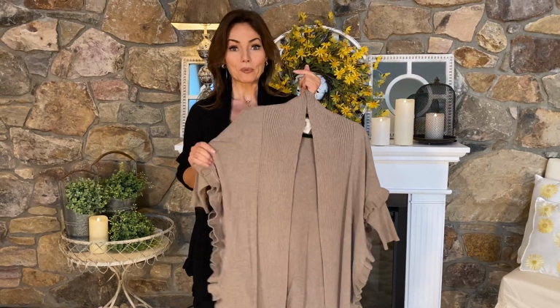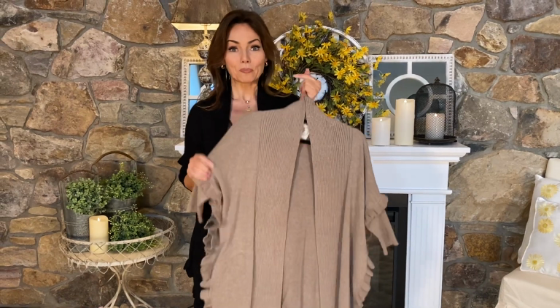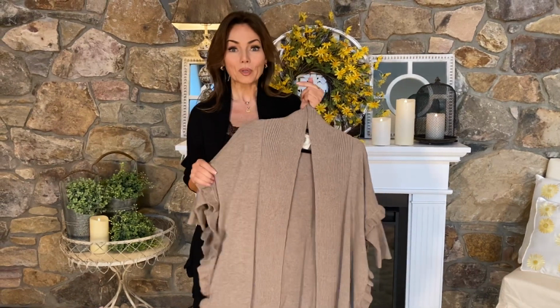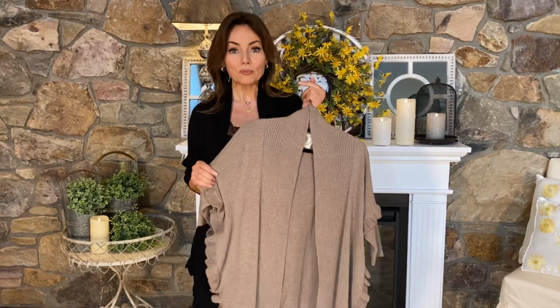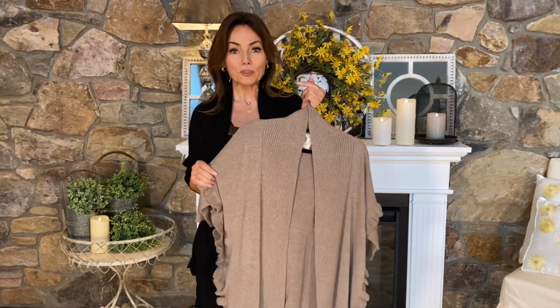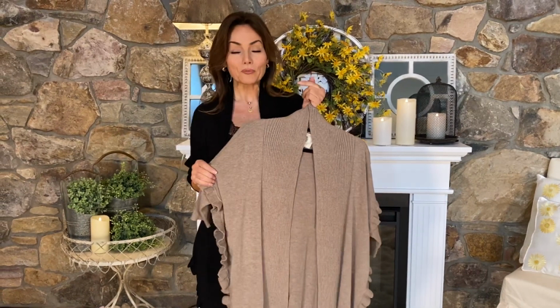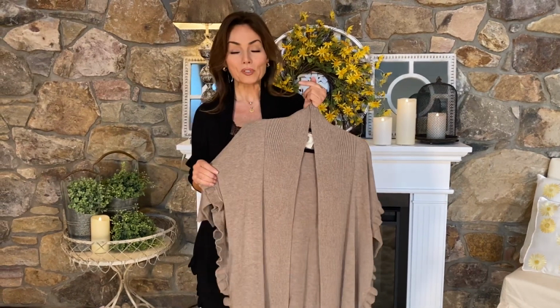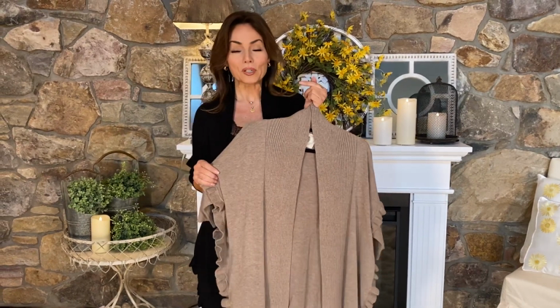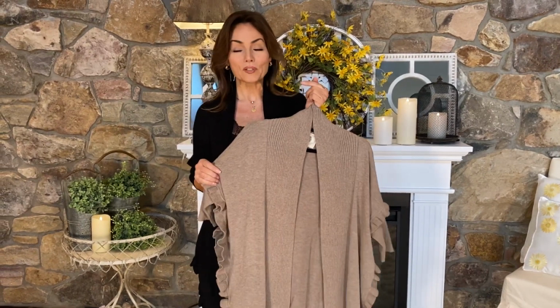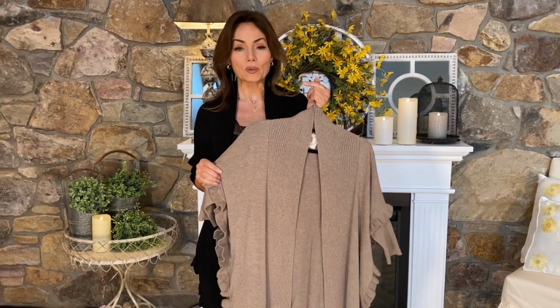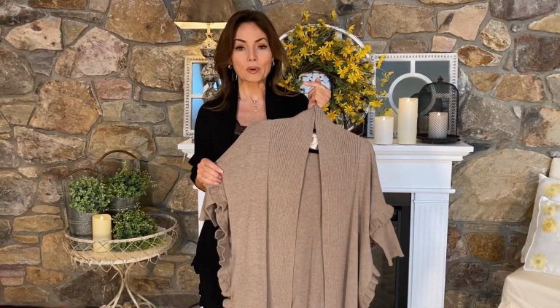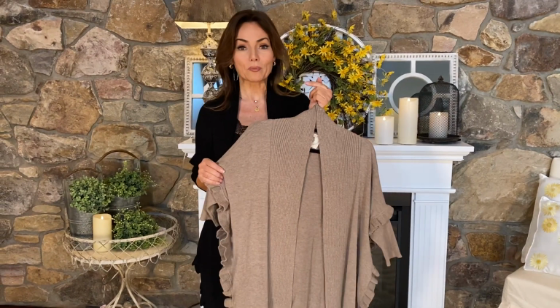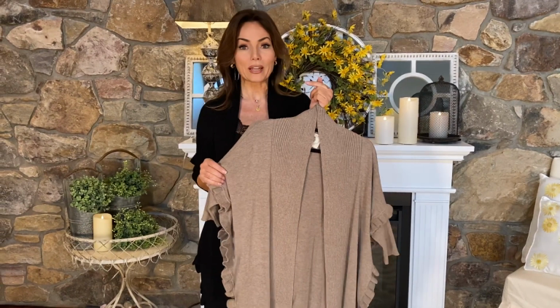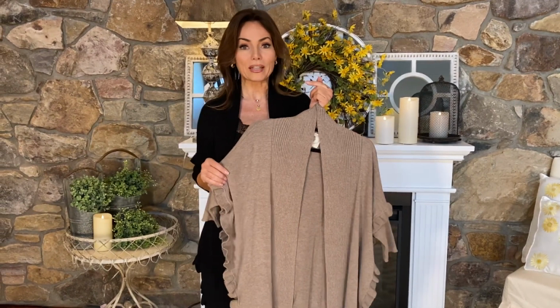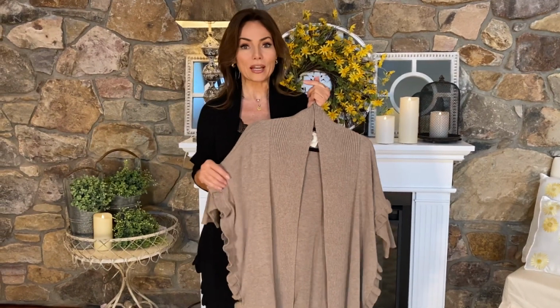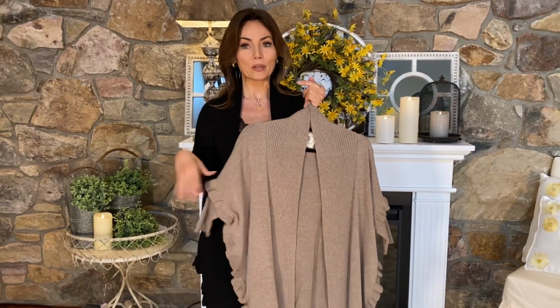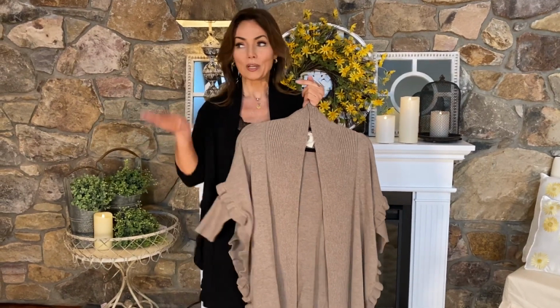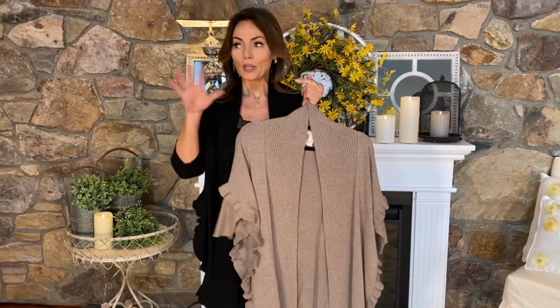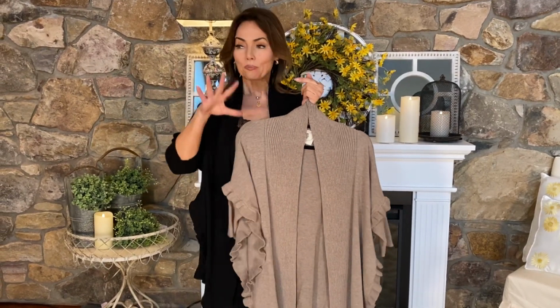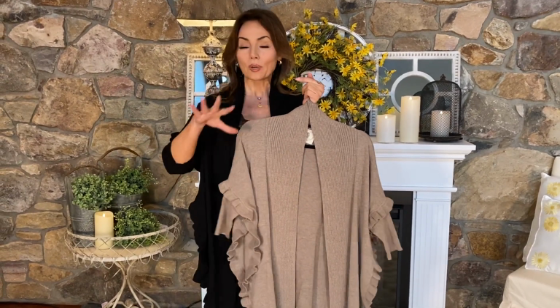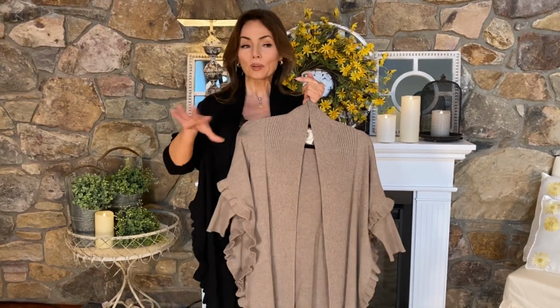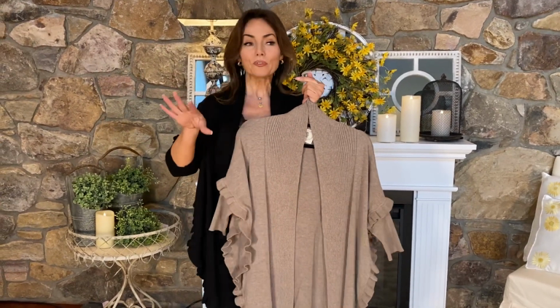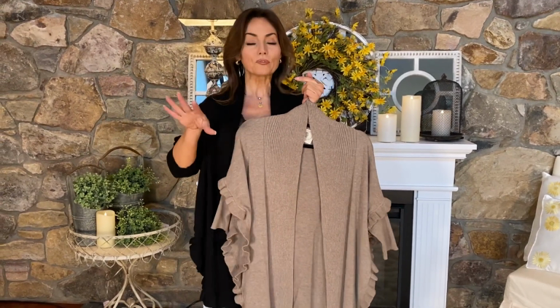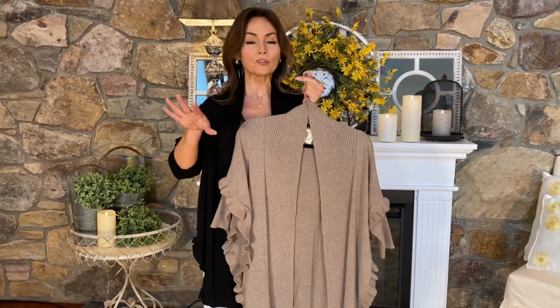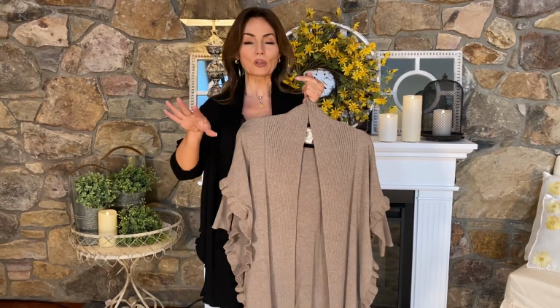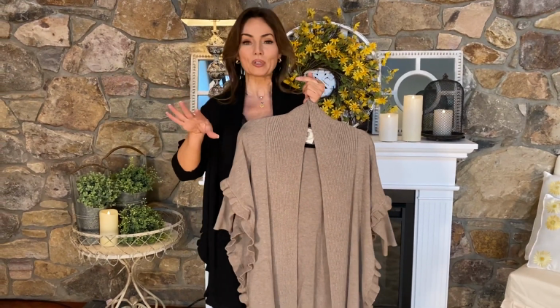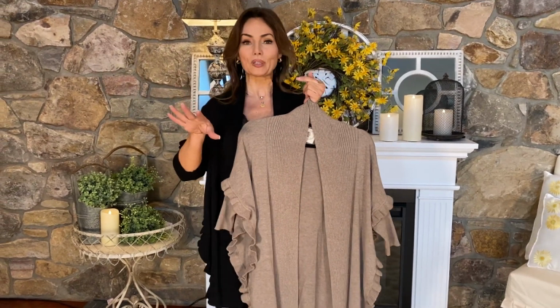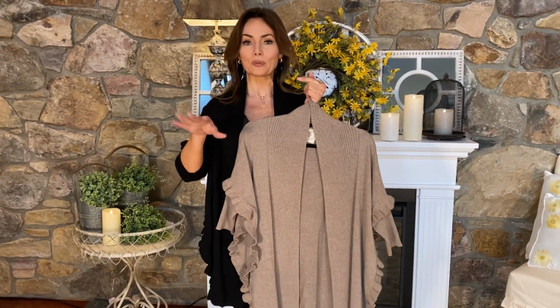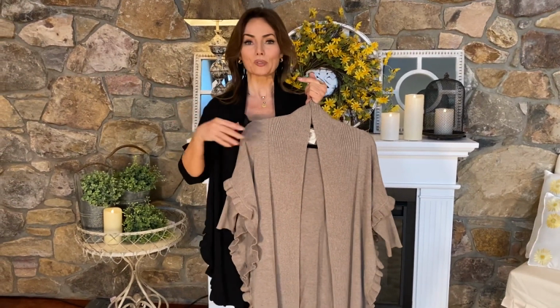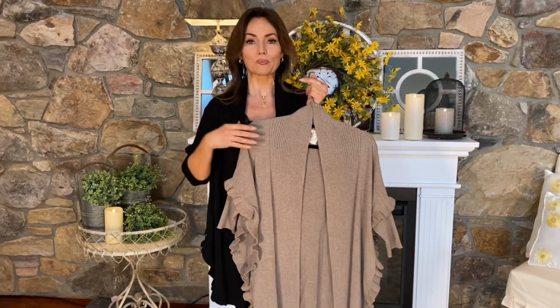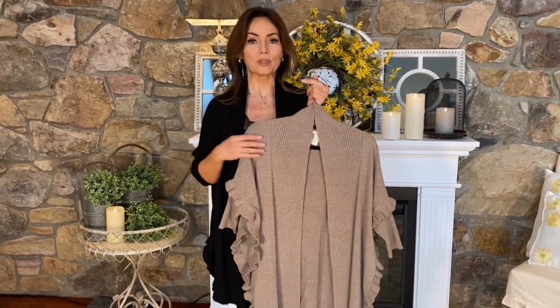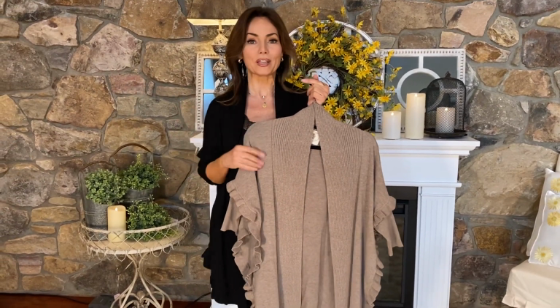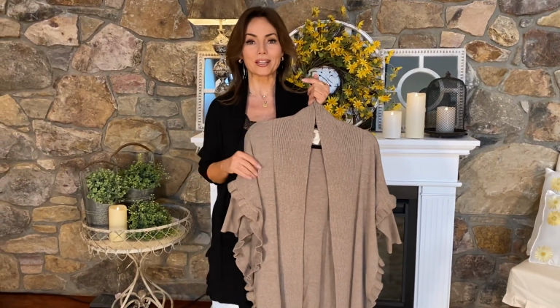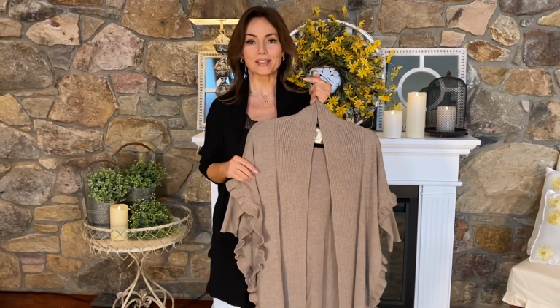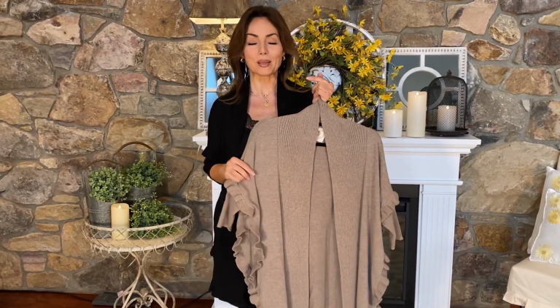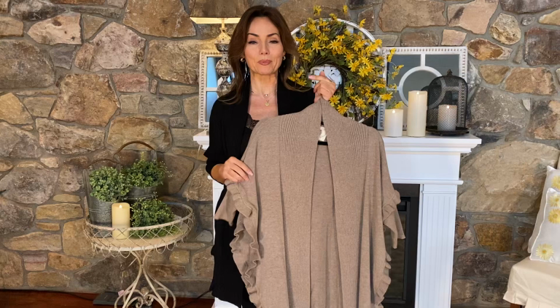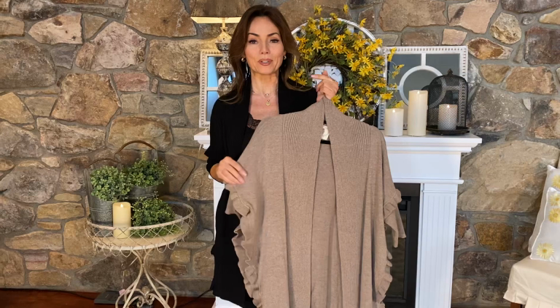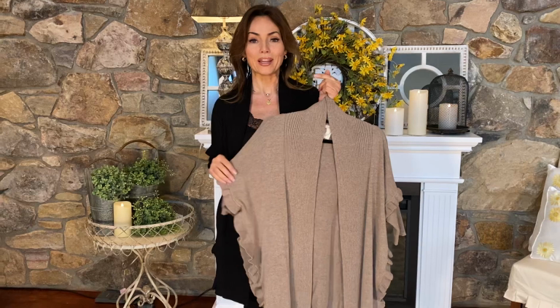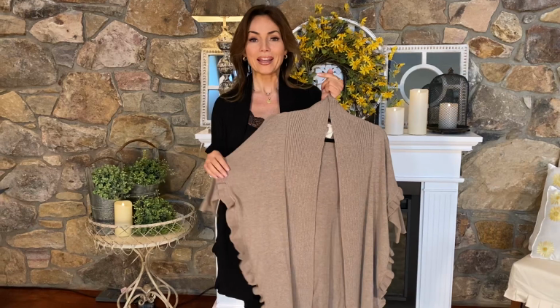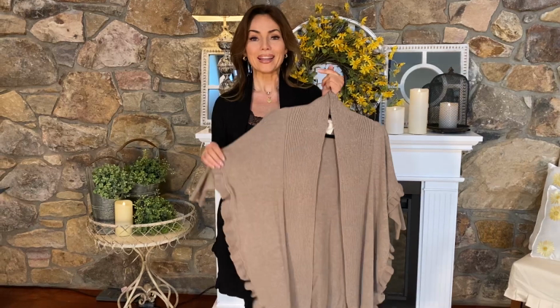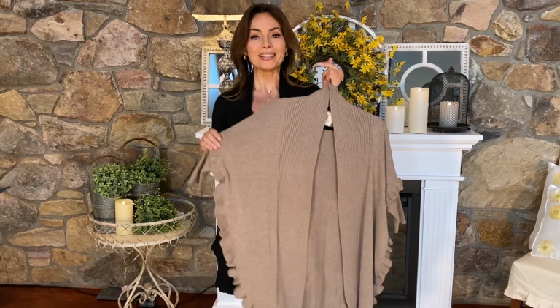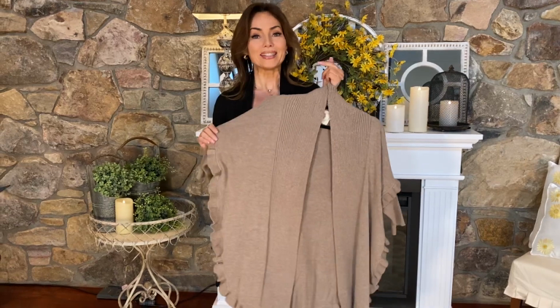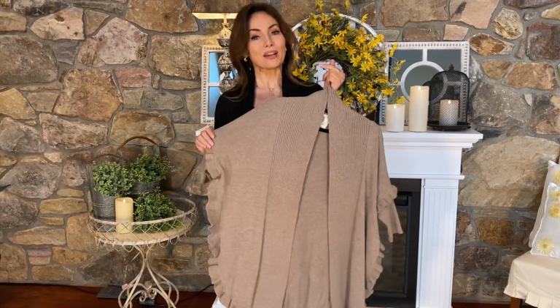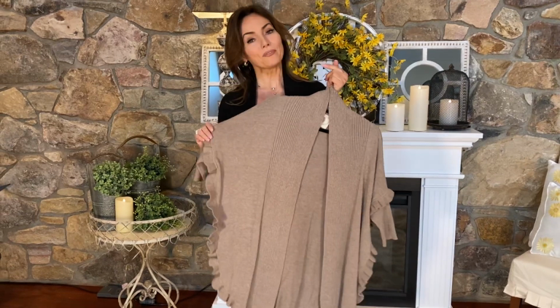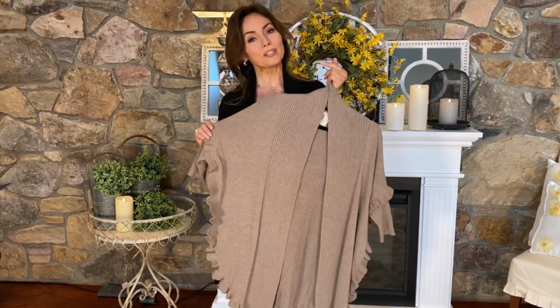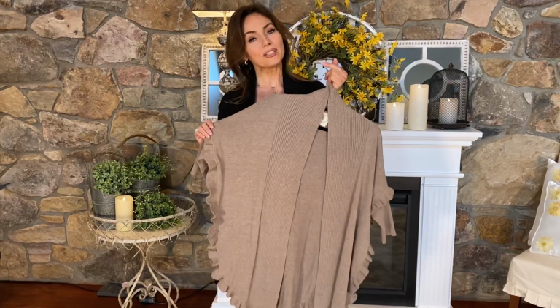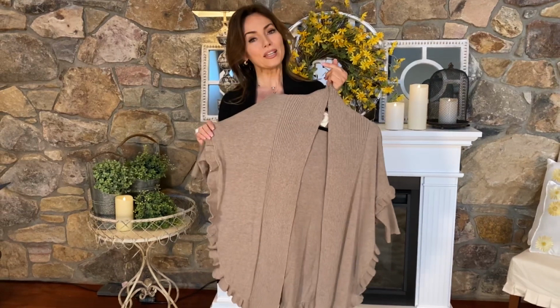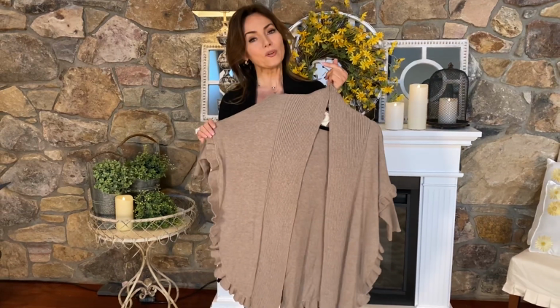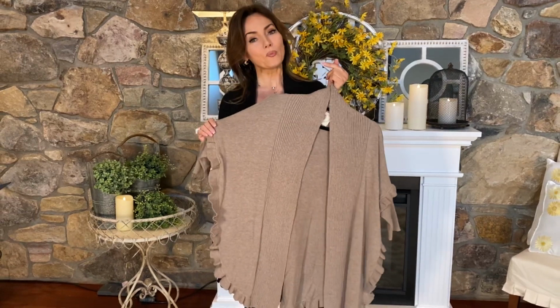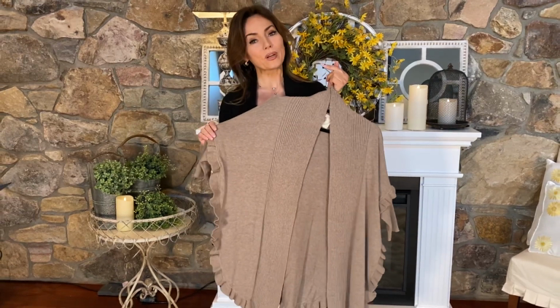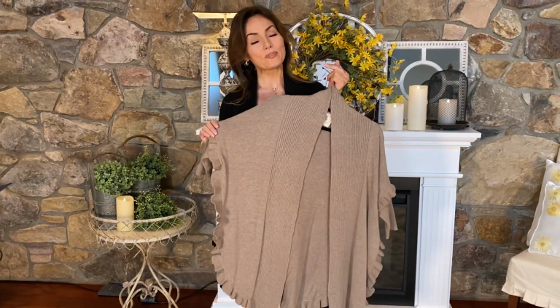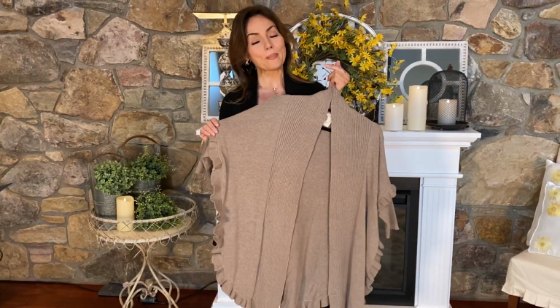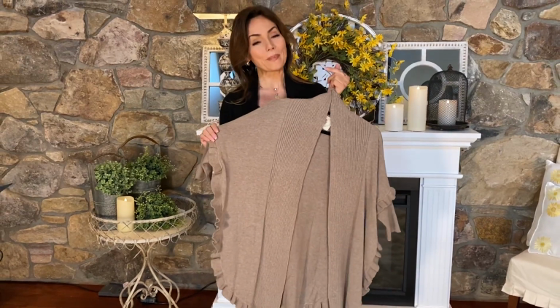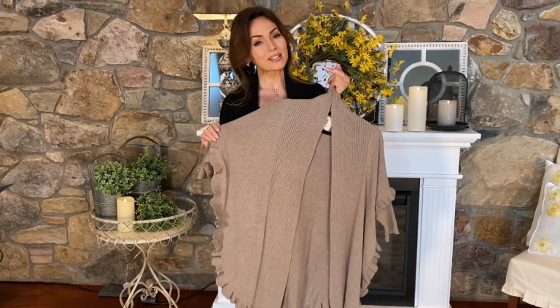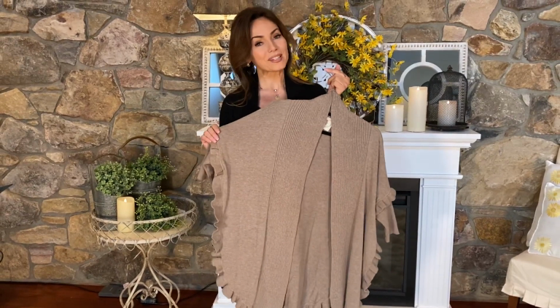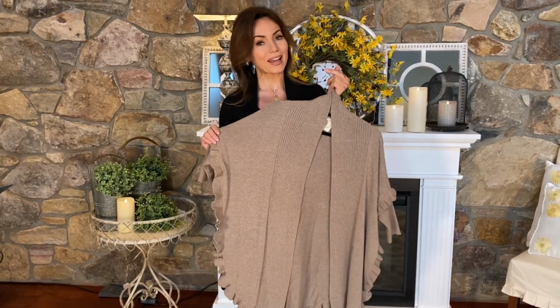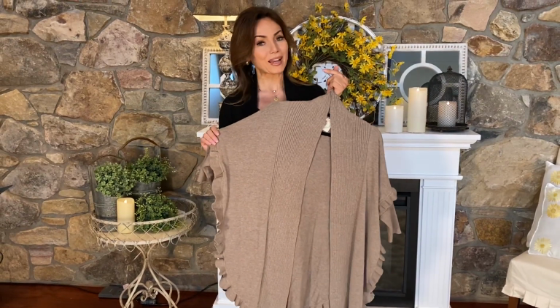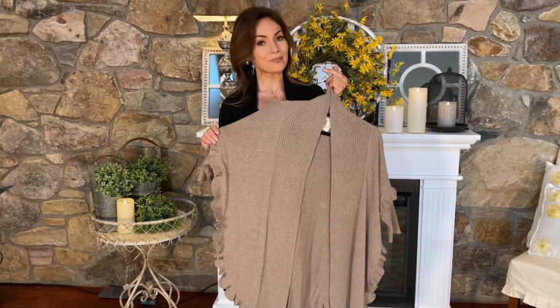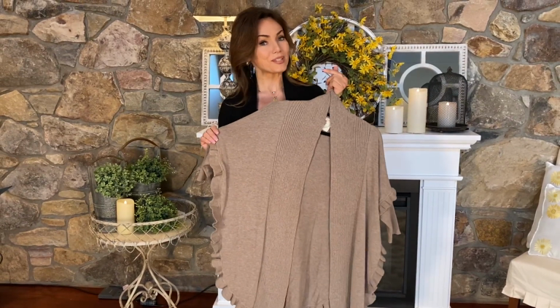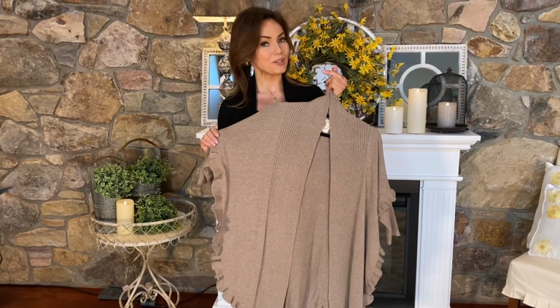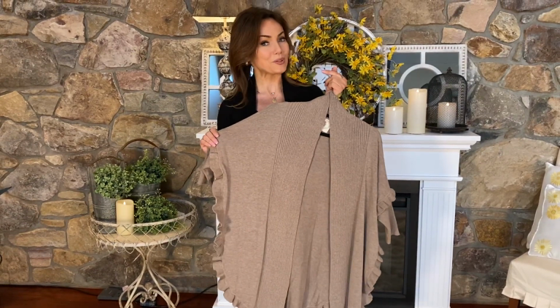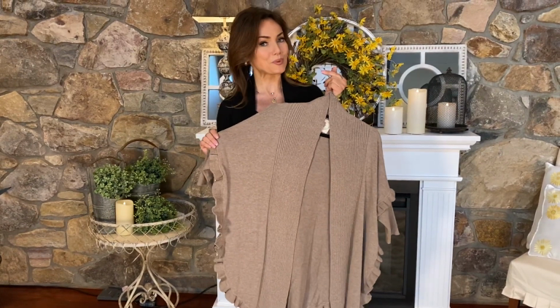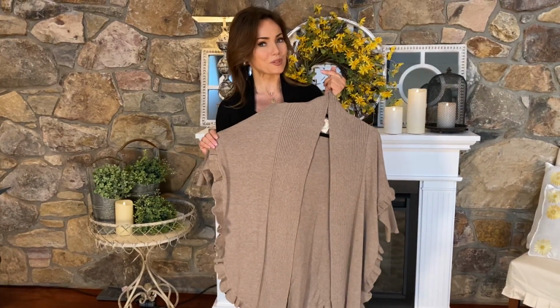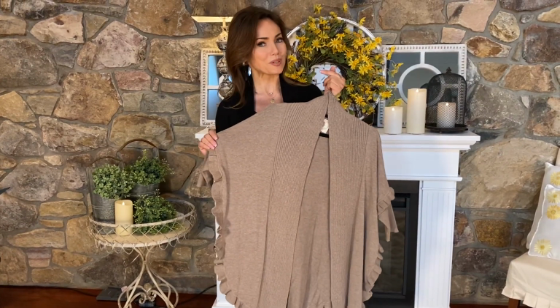Perfect for starting to wear right now, perfect for going through spring and summer, and definitely one of the must-haves in your wardrobe.